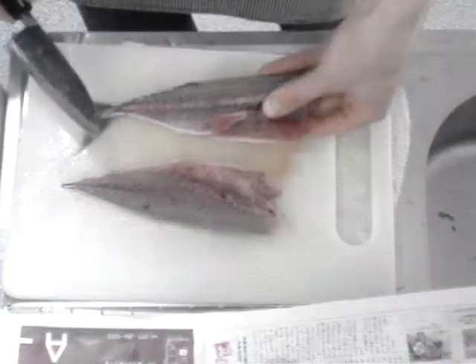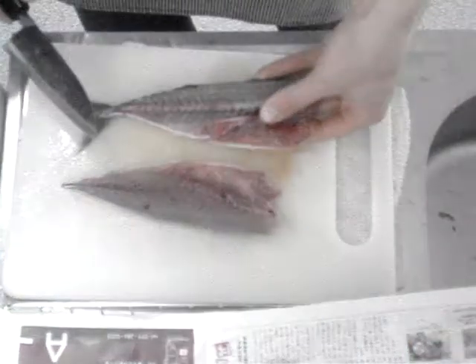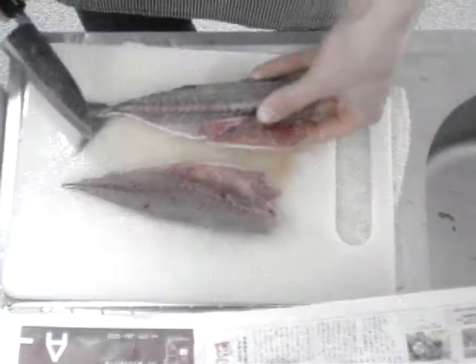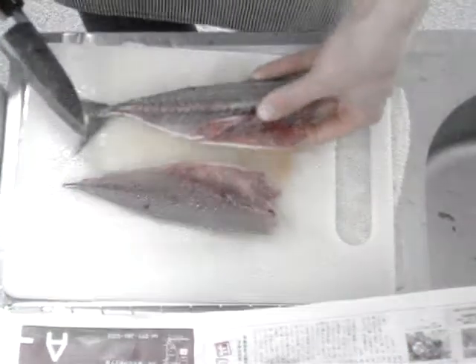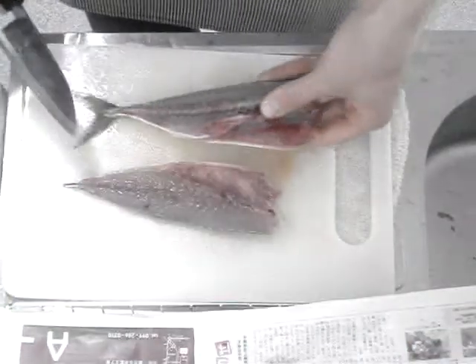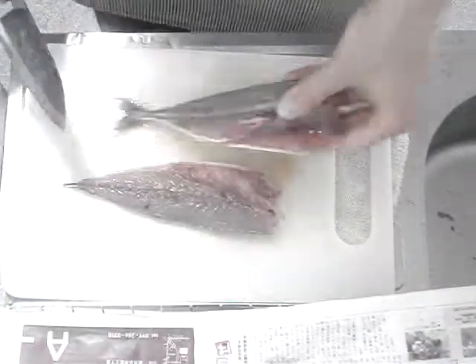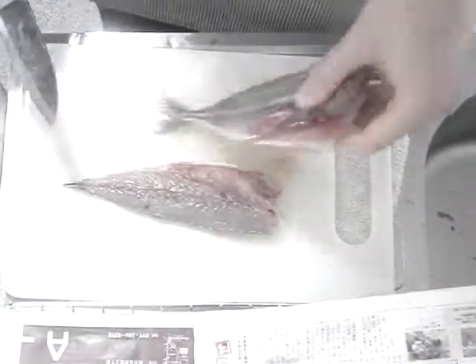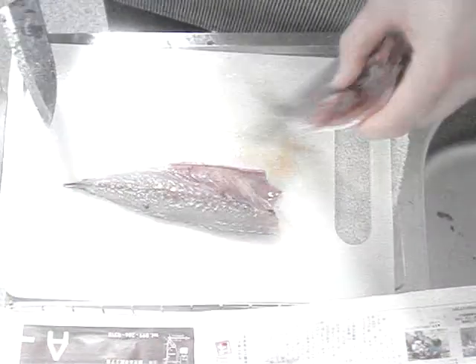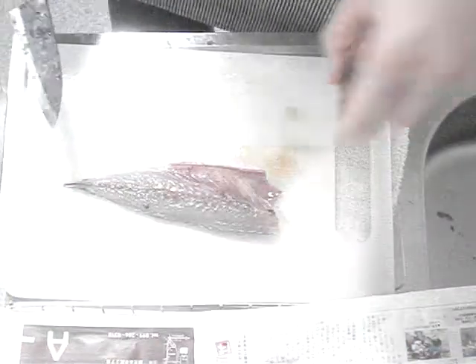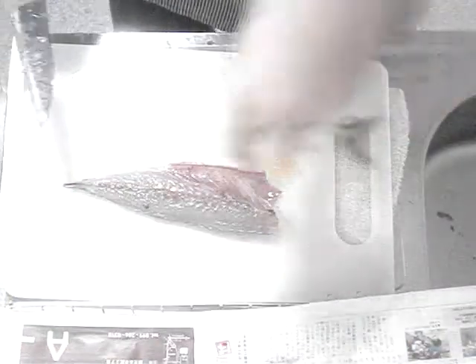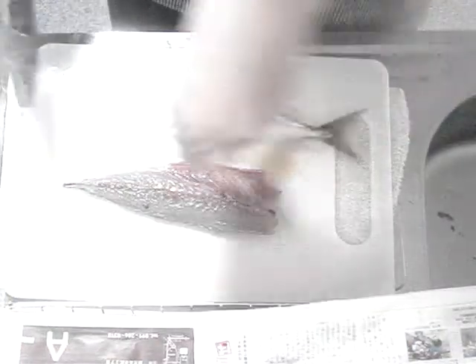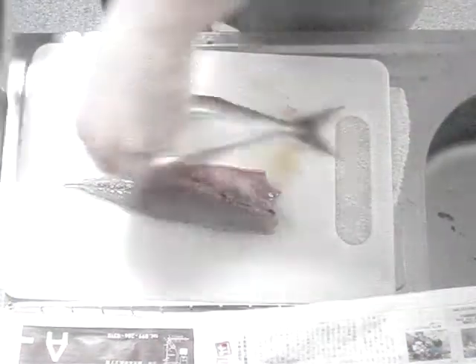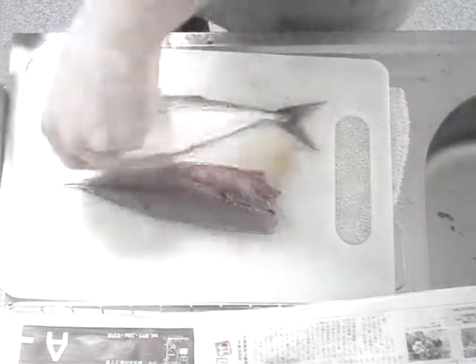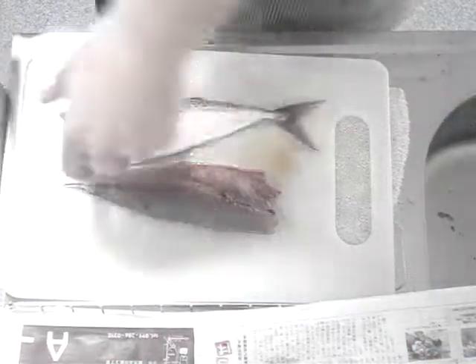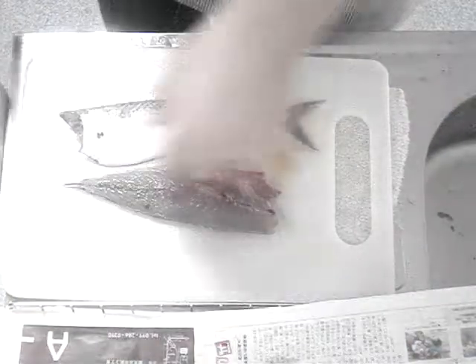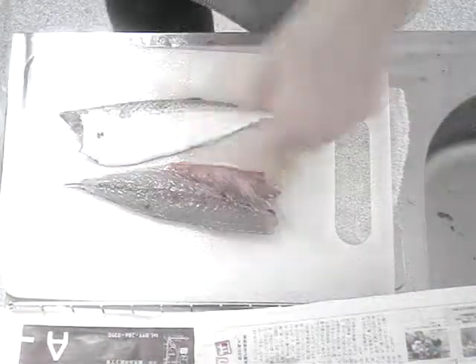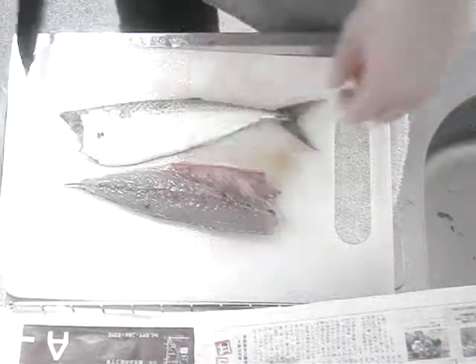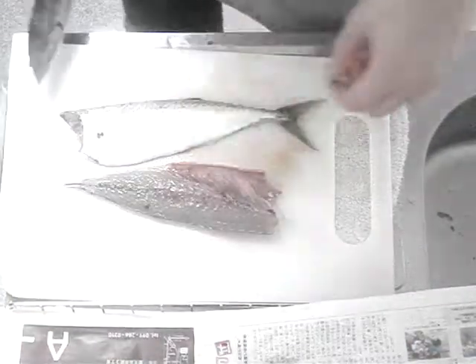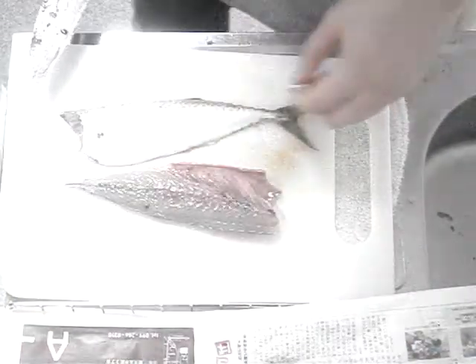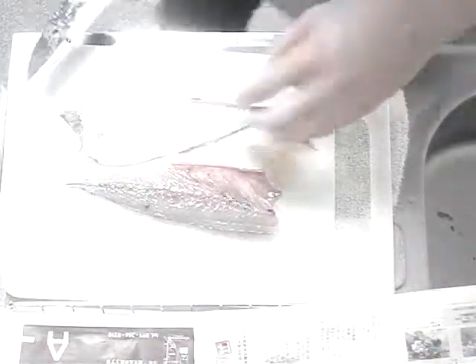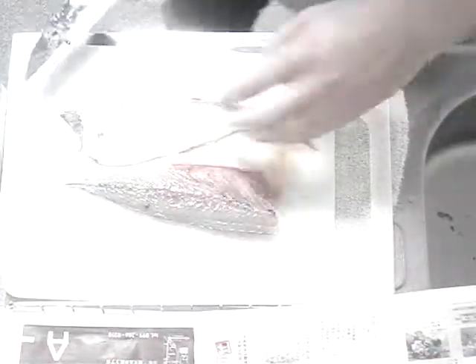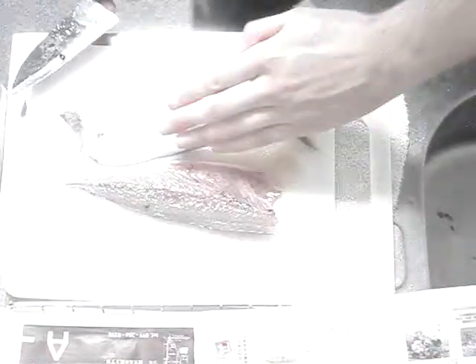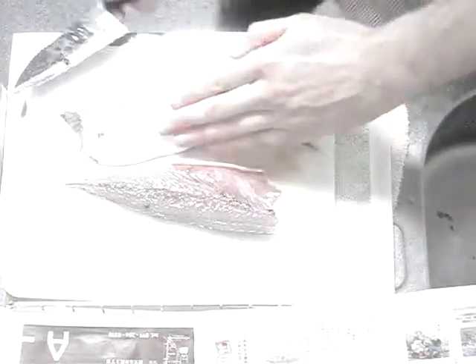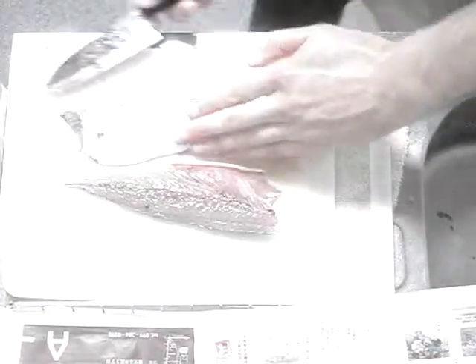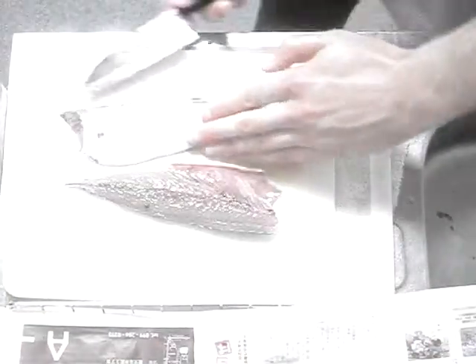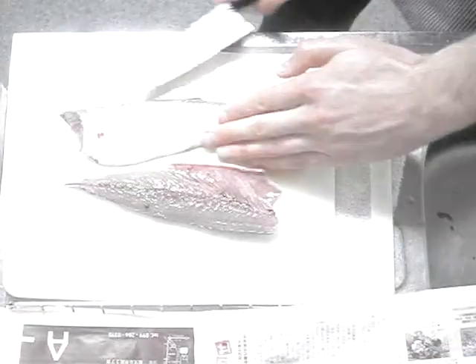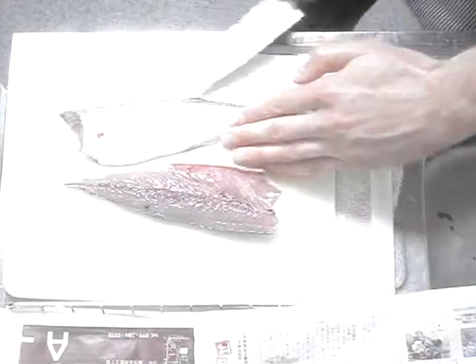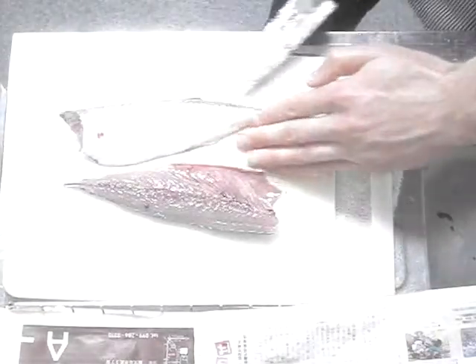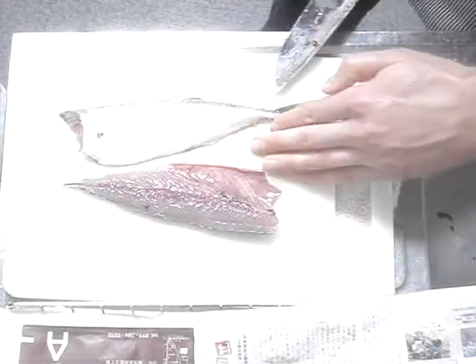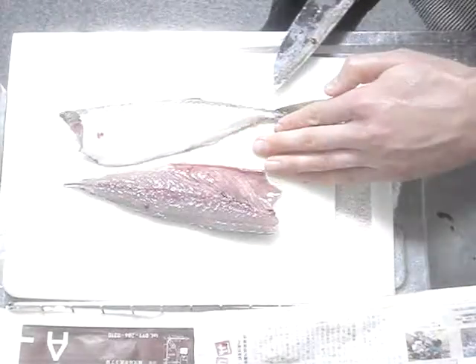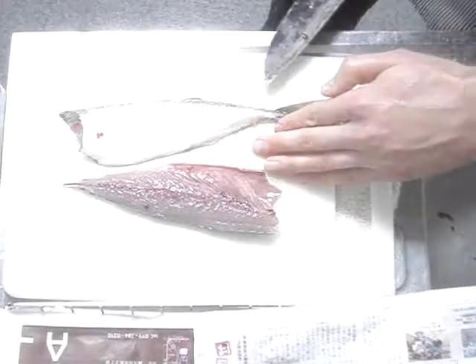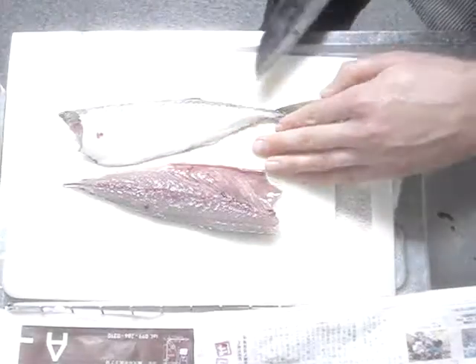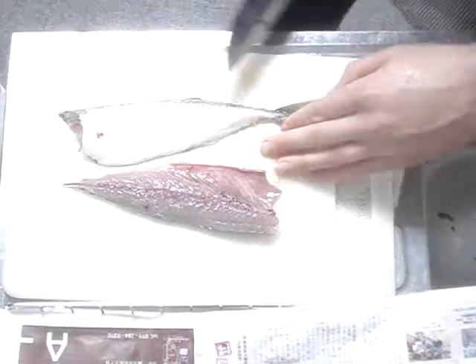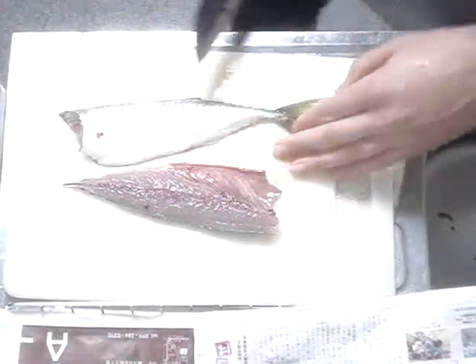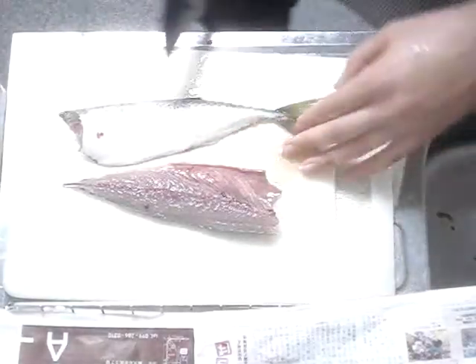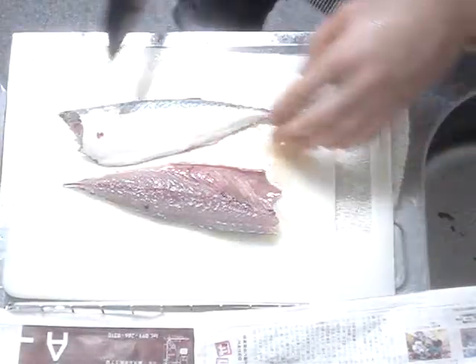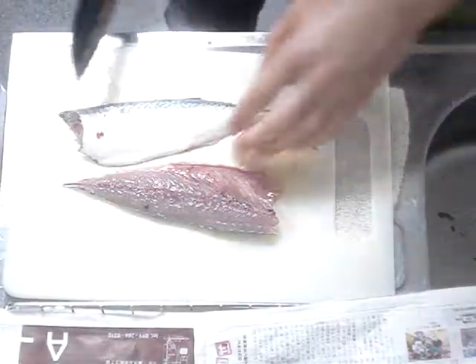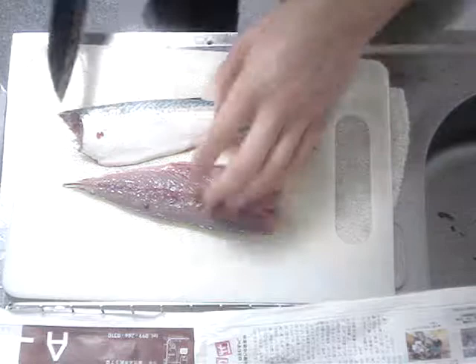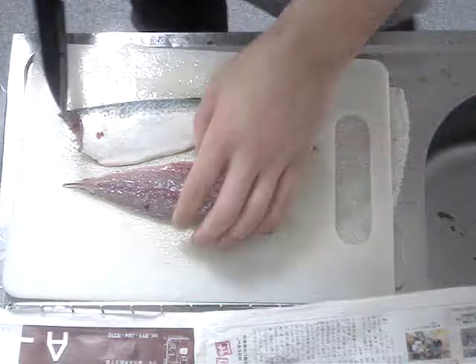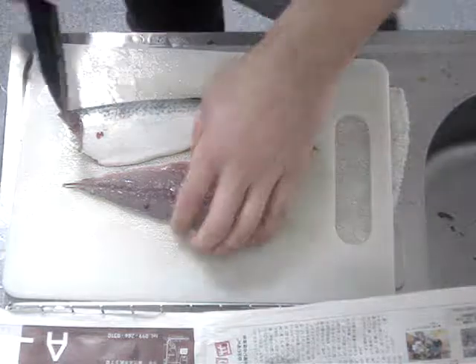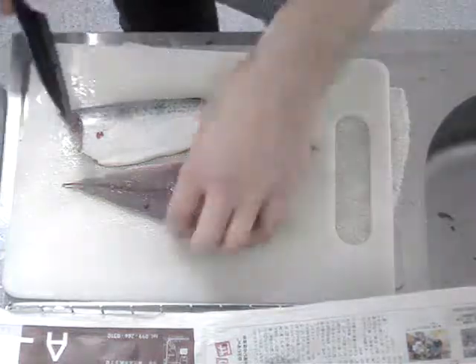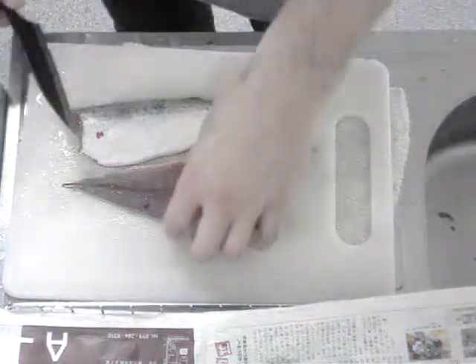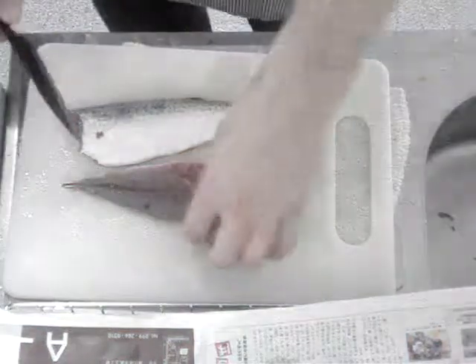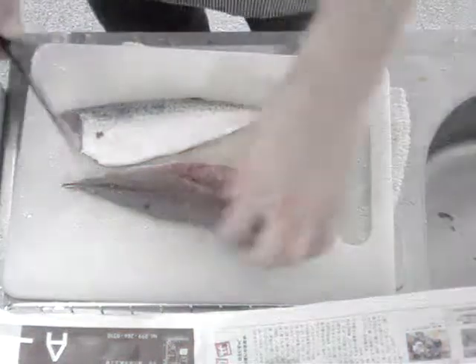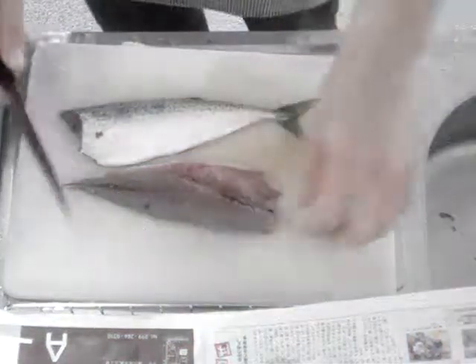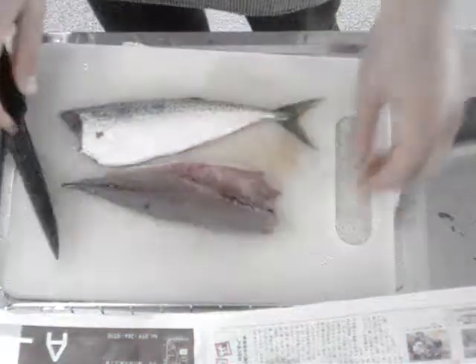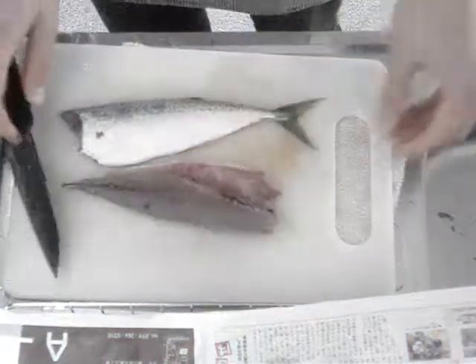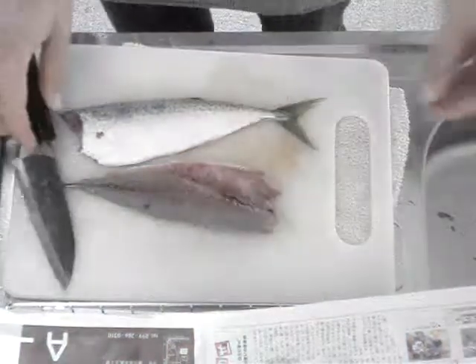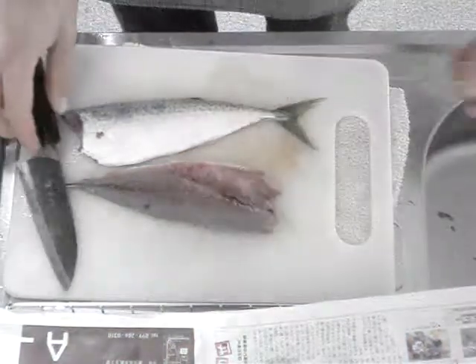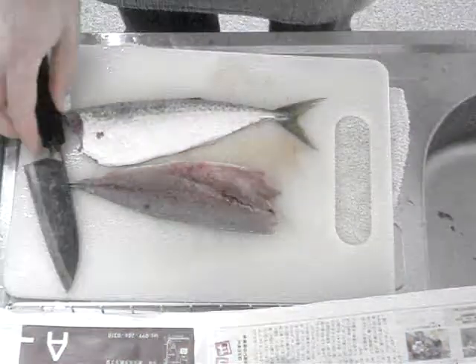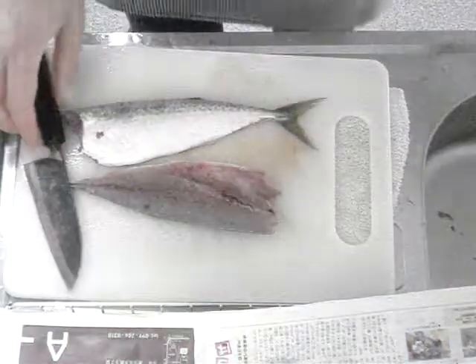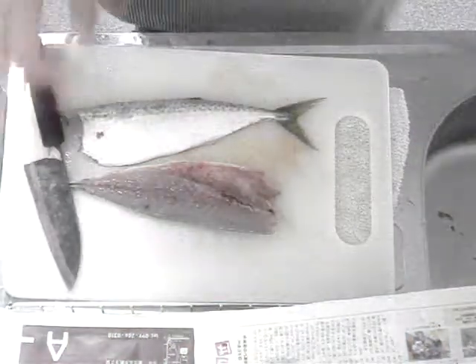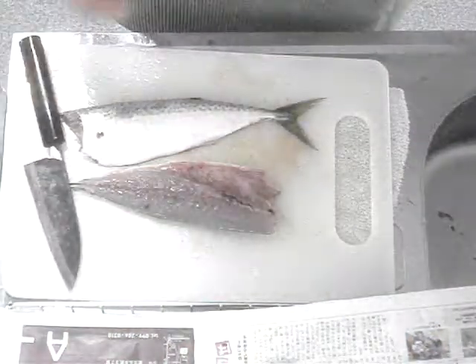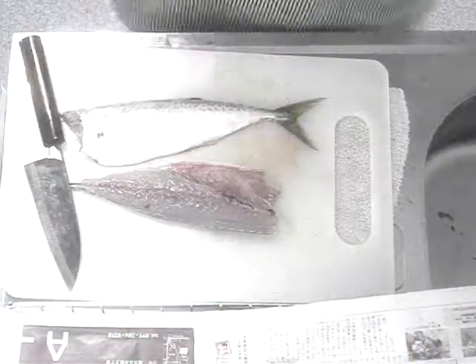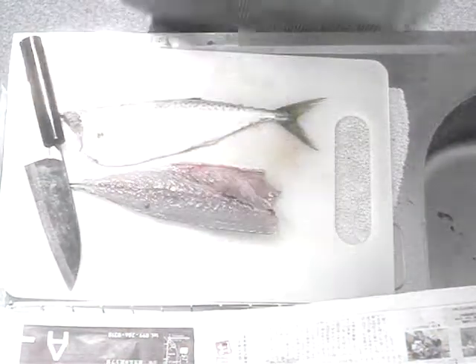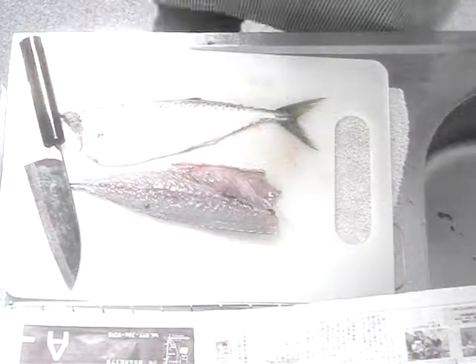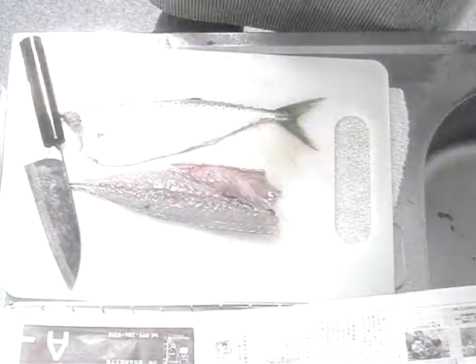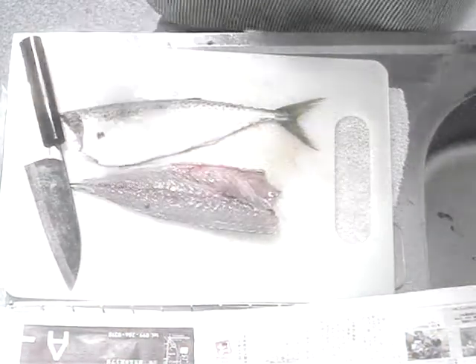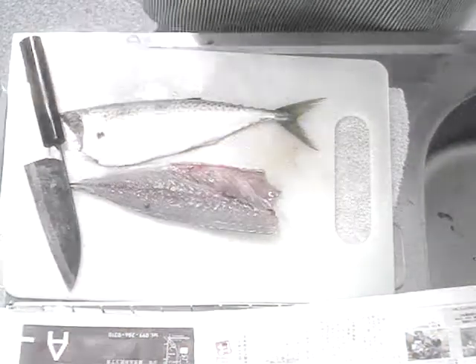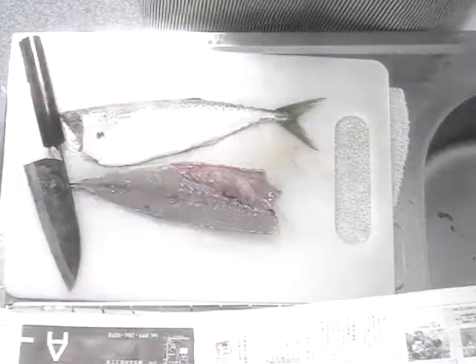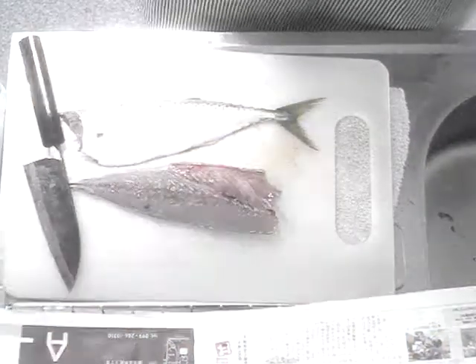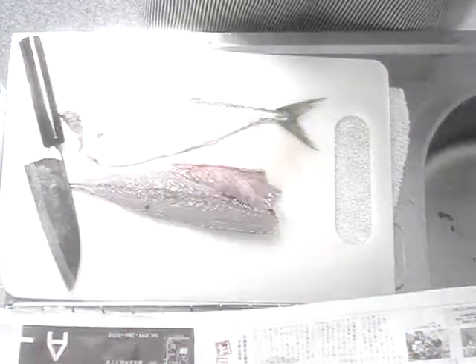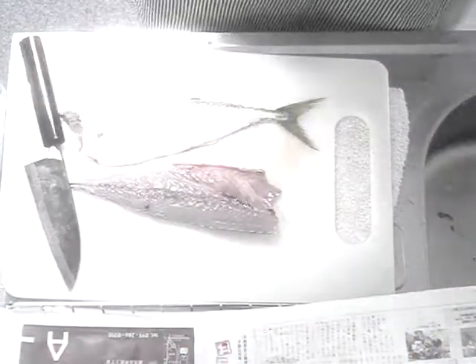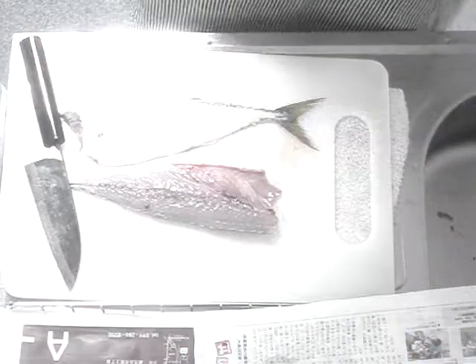Then you'll flip over this part and repeat the same process. Enjoy your saba.